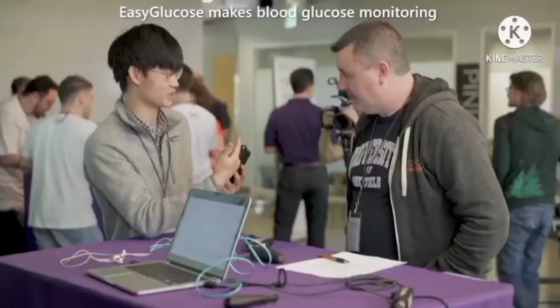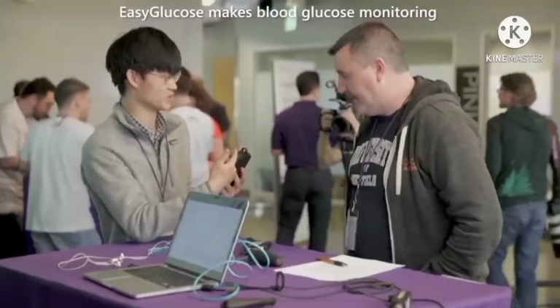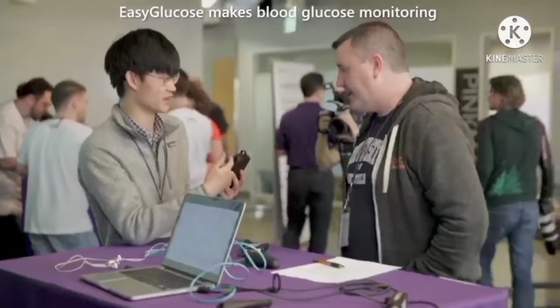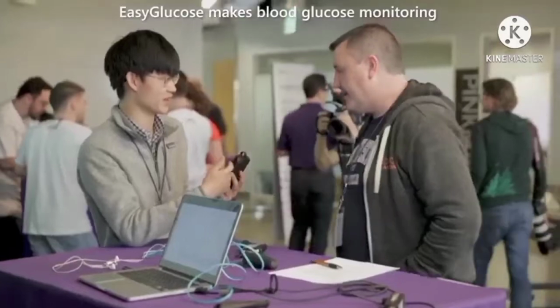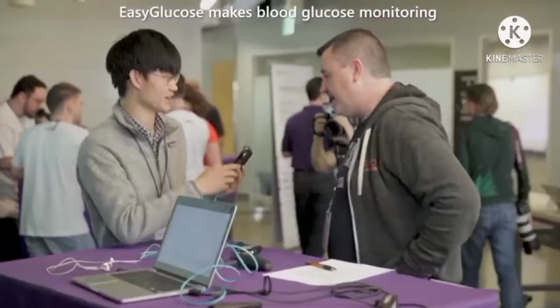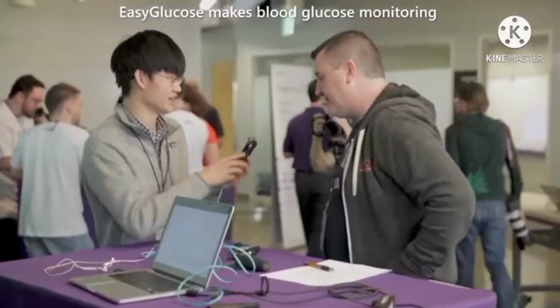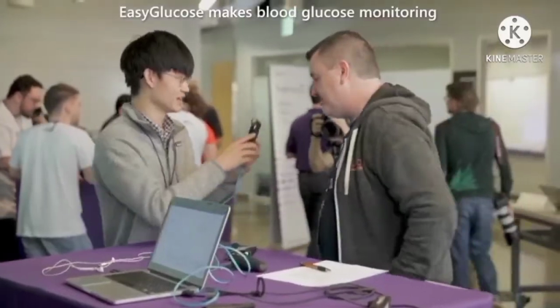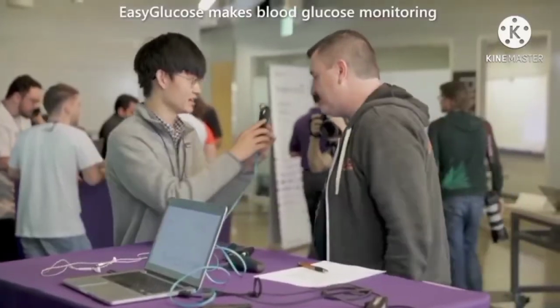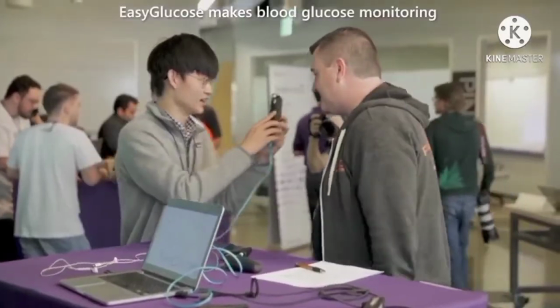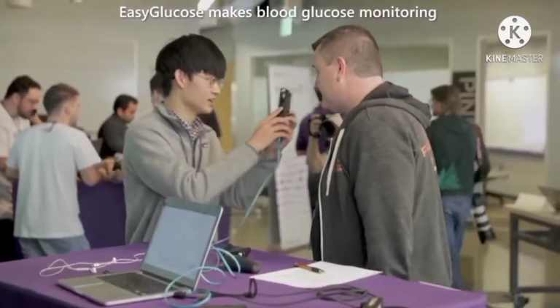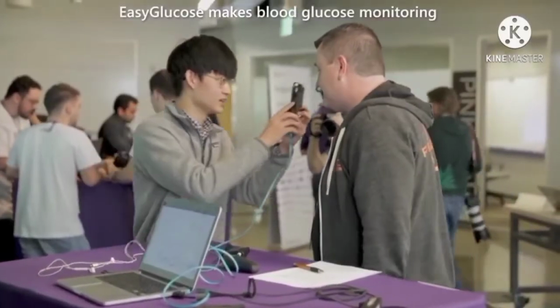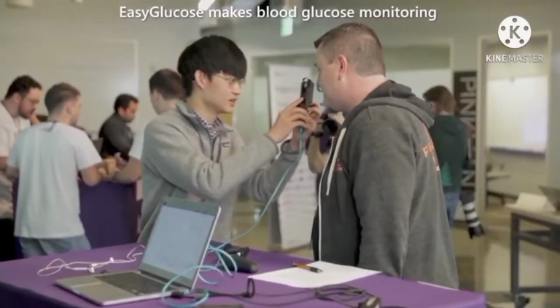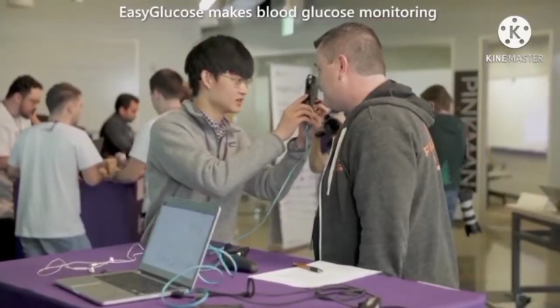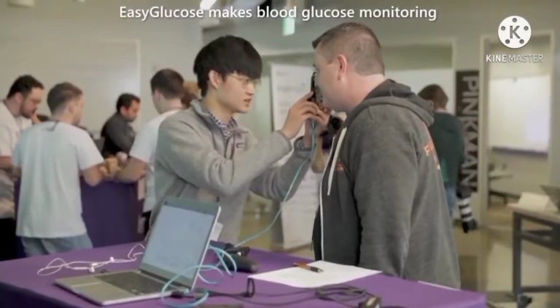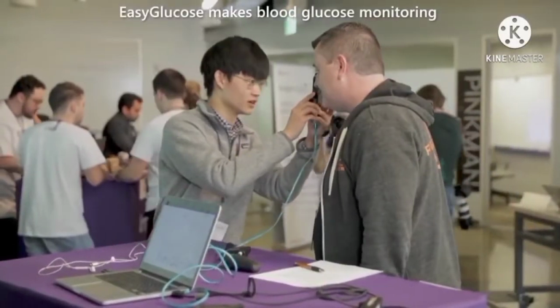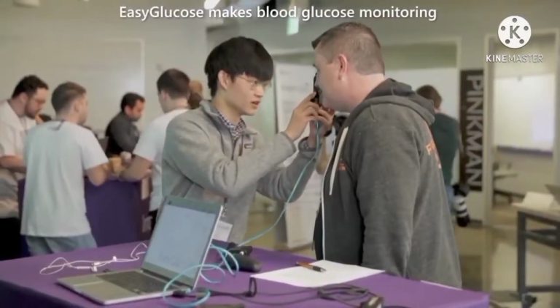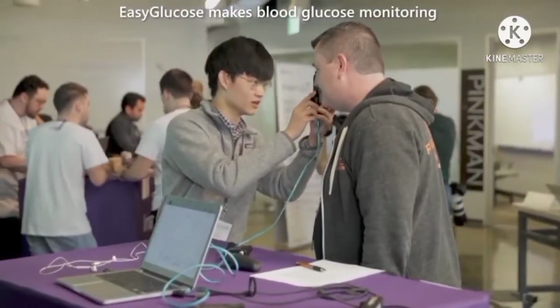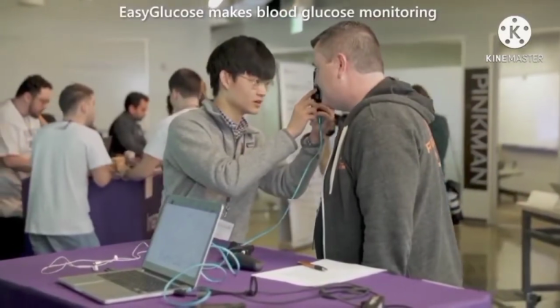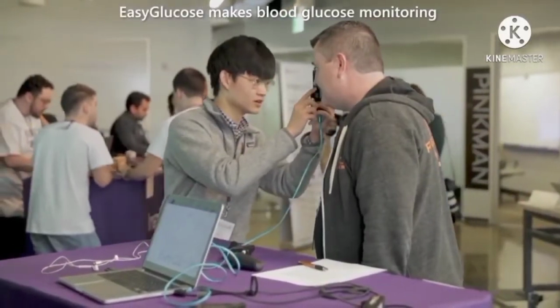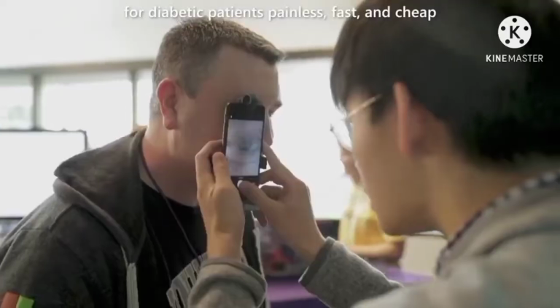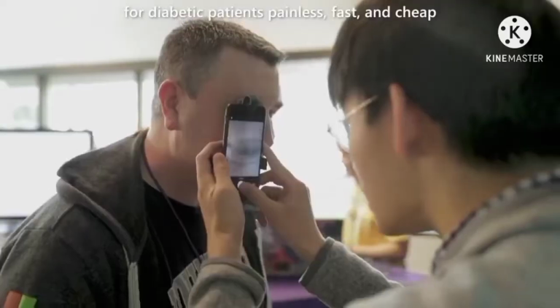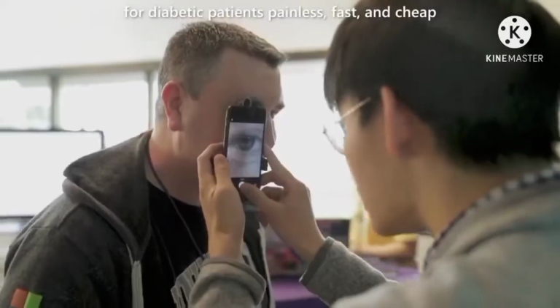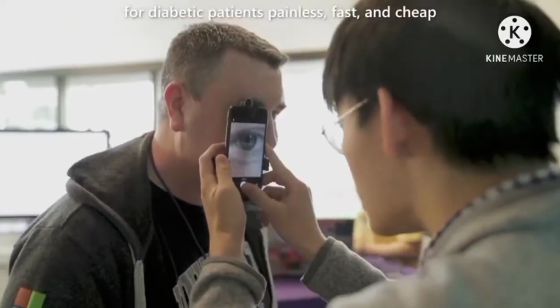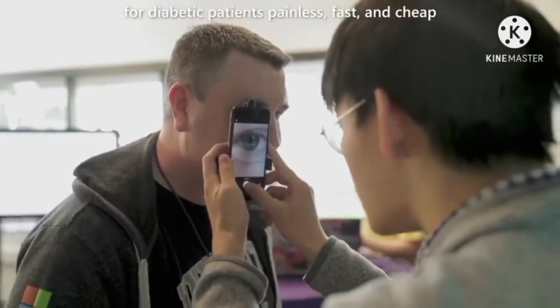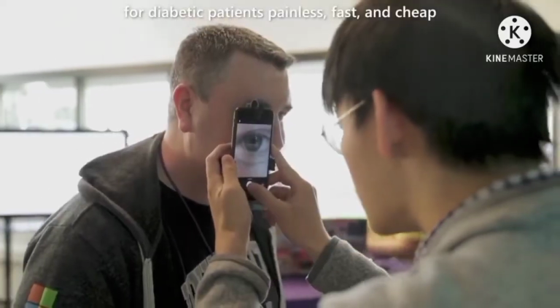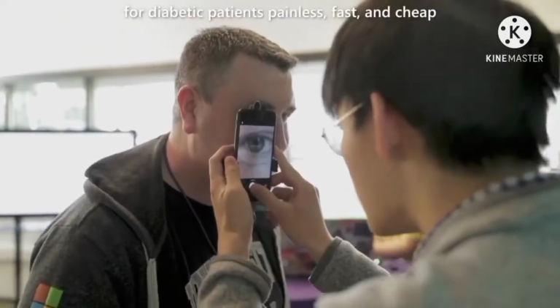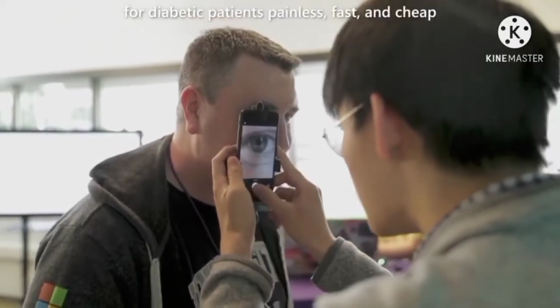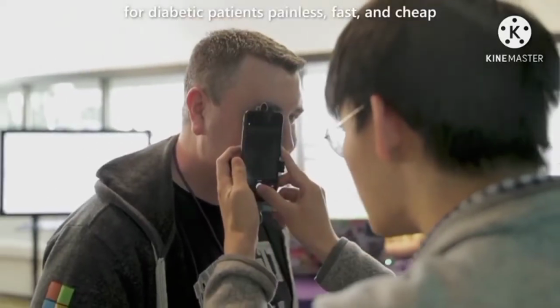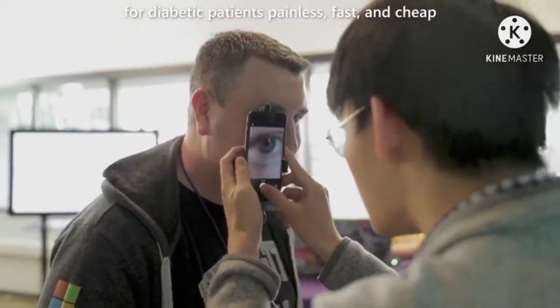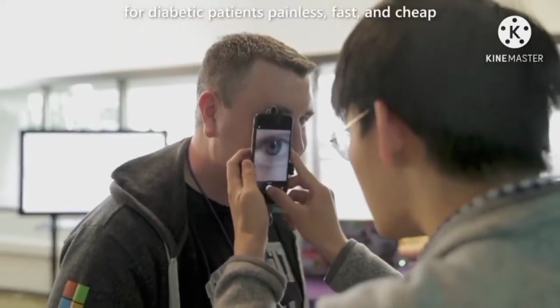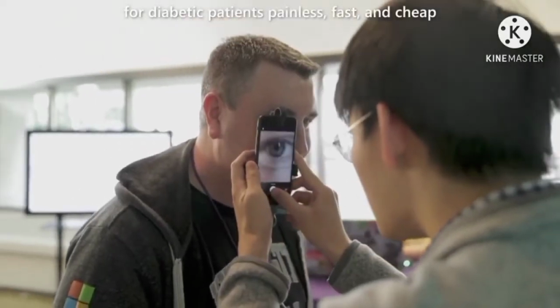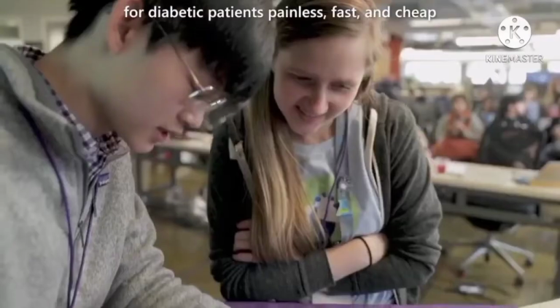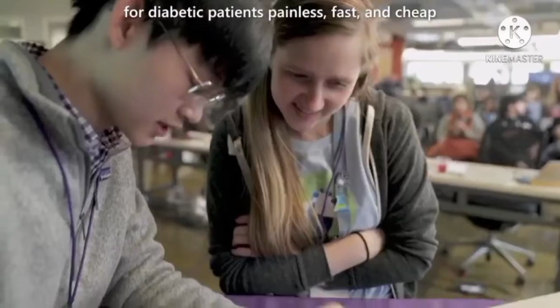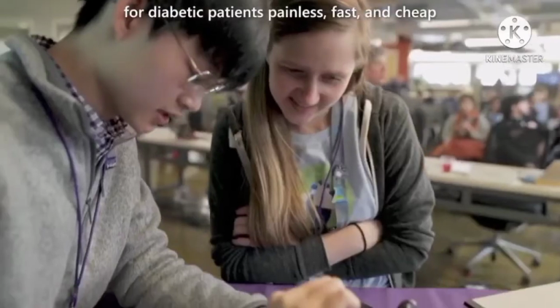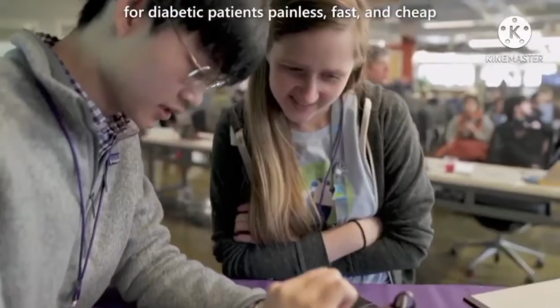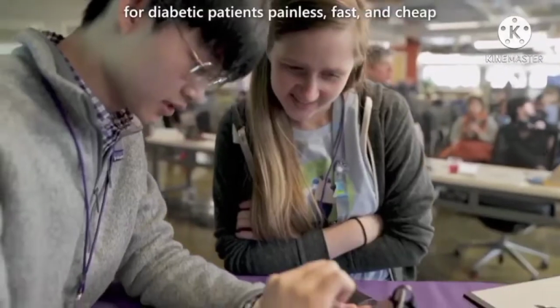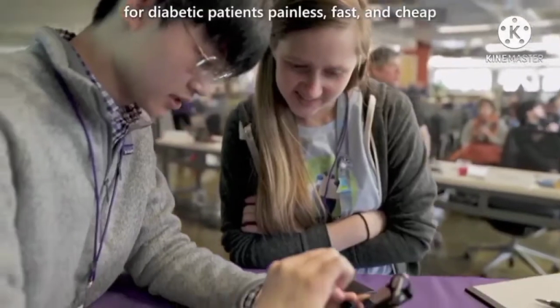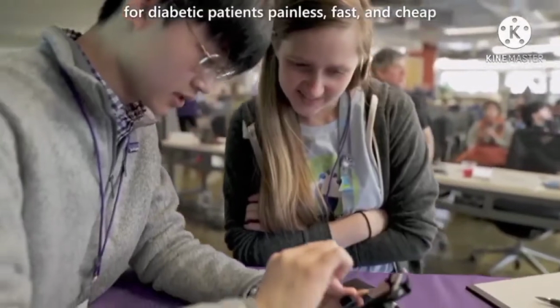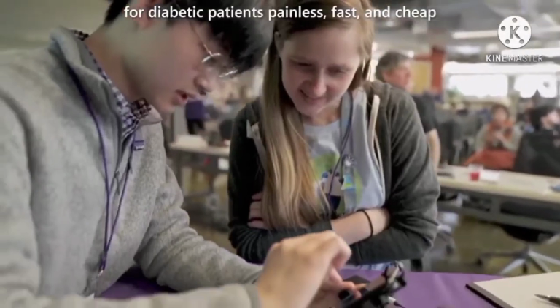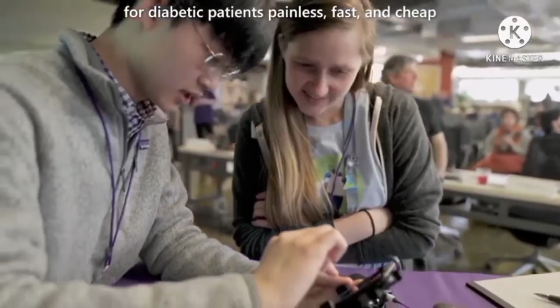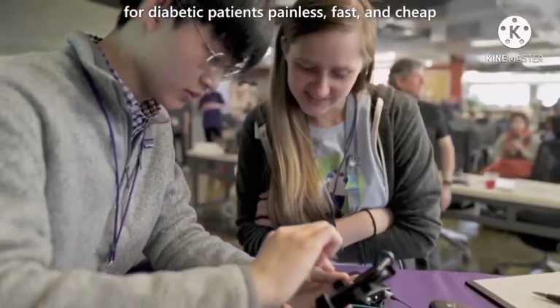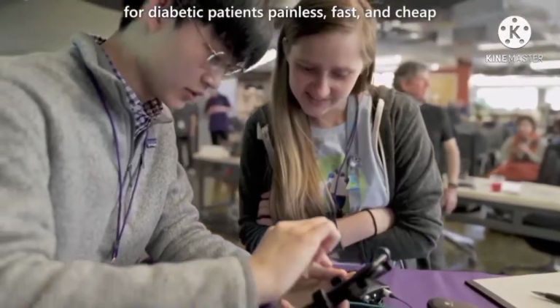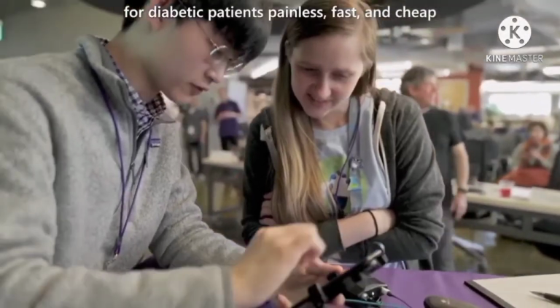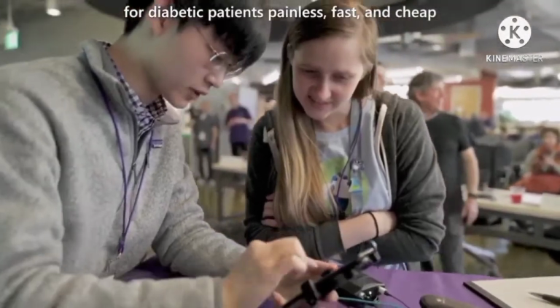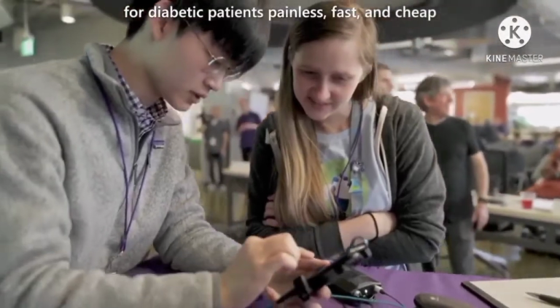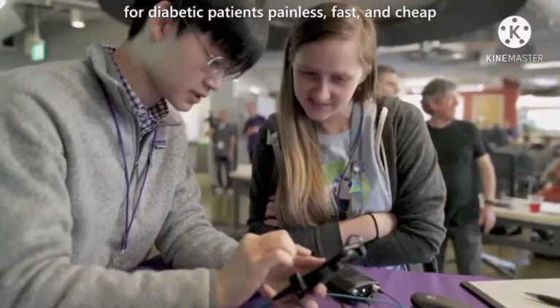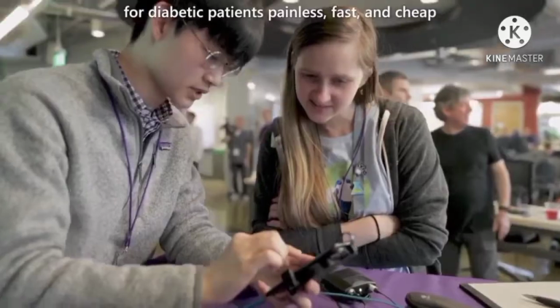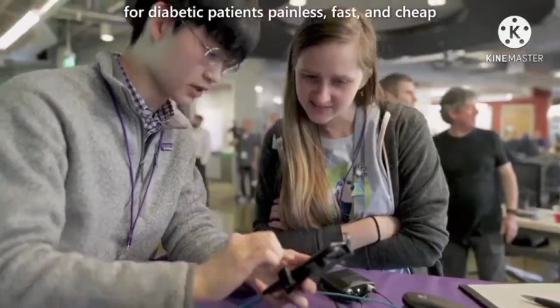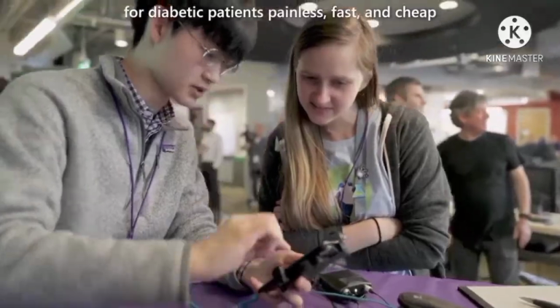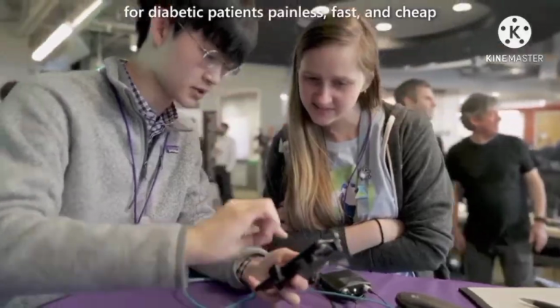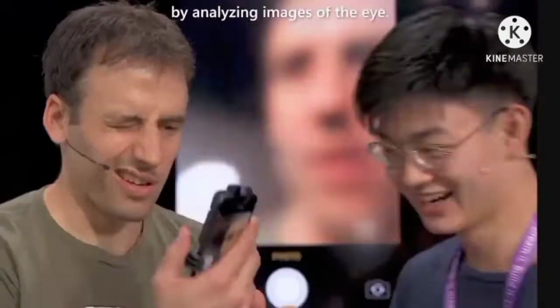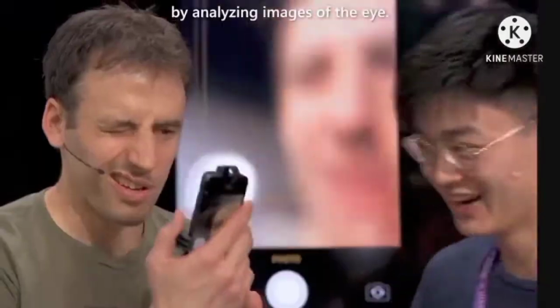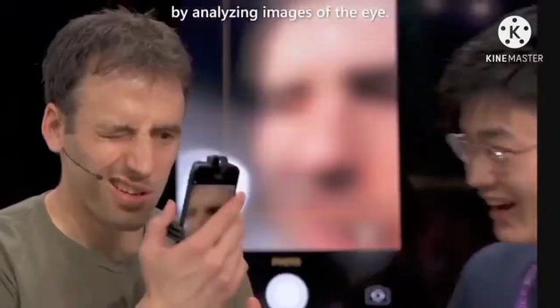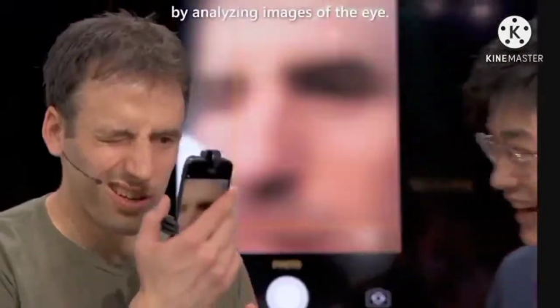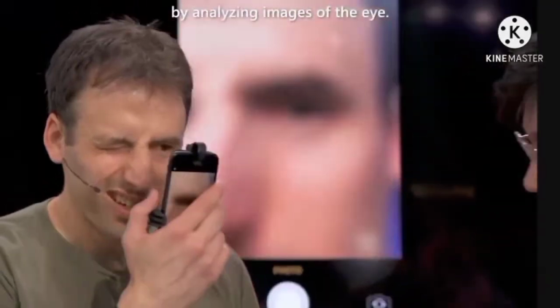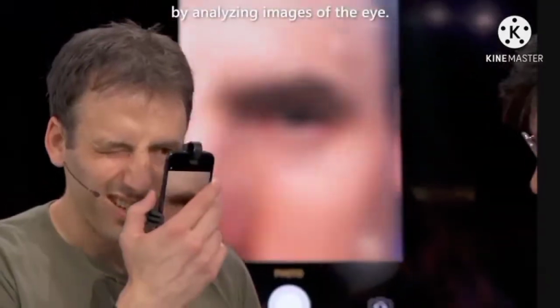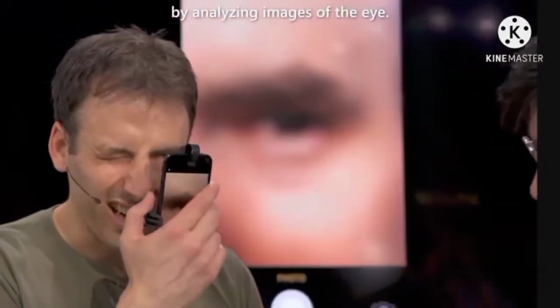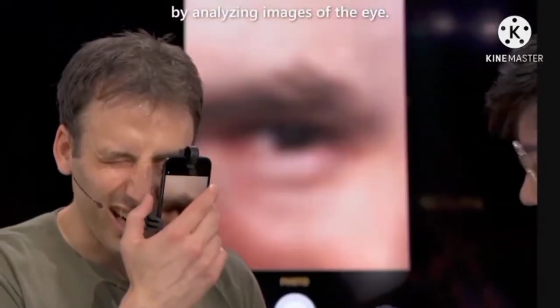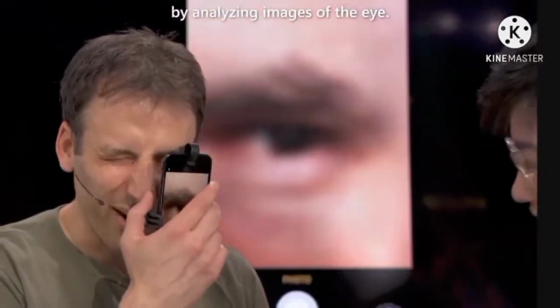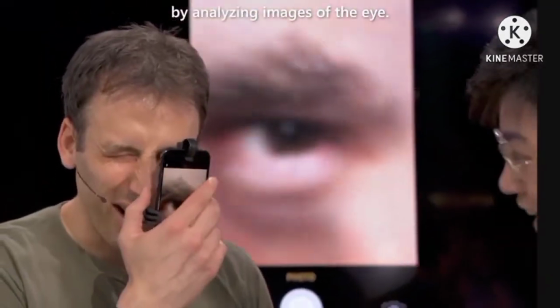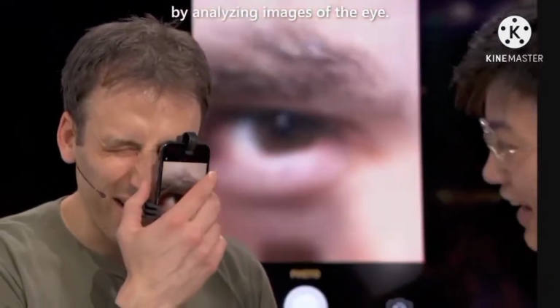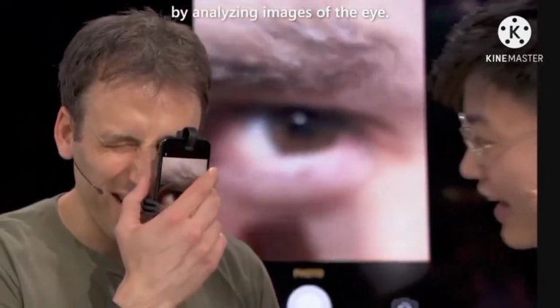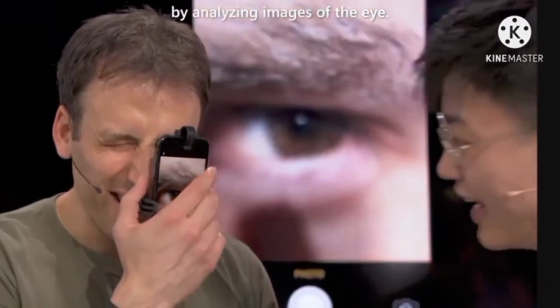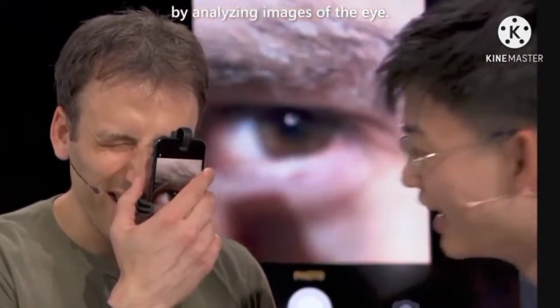Easy Glucose makes blood glucose monitoring for diabetic patients painless, fast, and cheap by analyzing images of the eye.